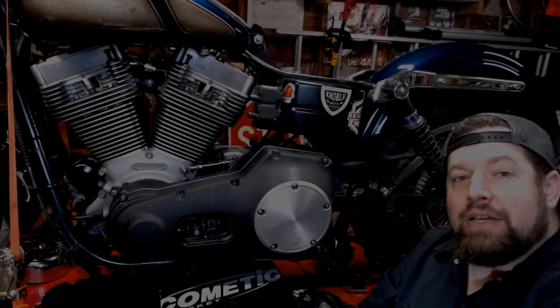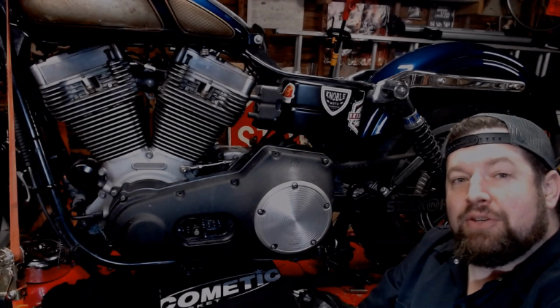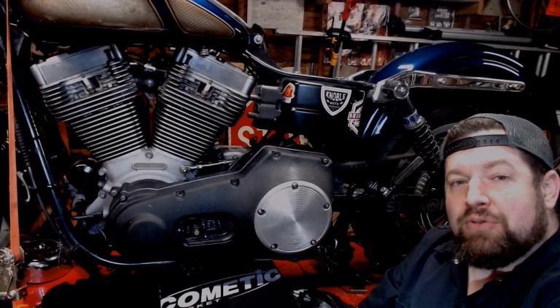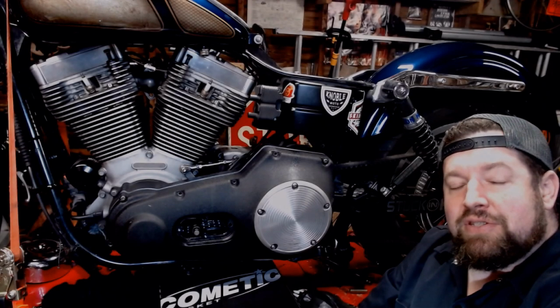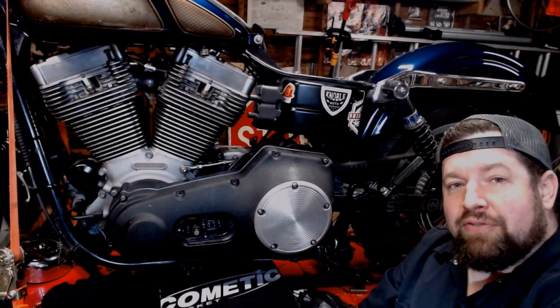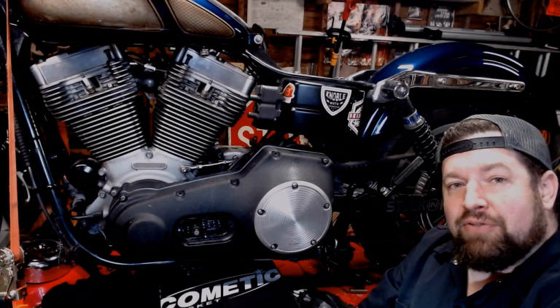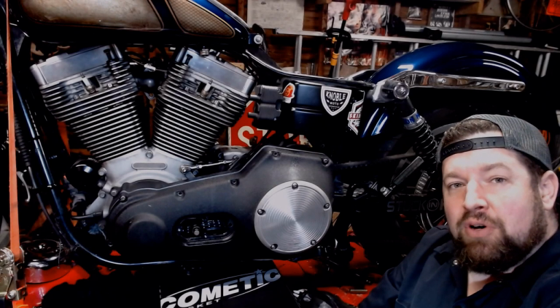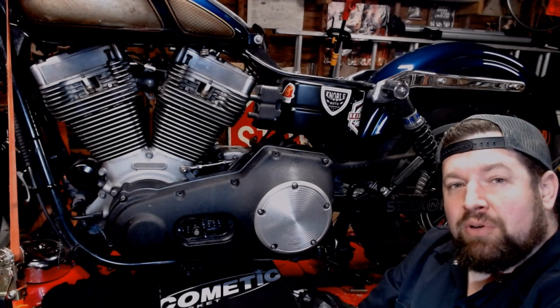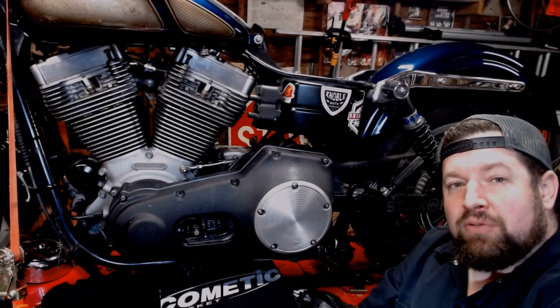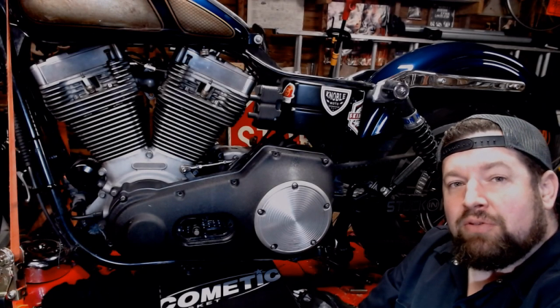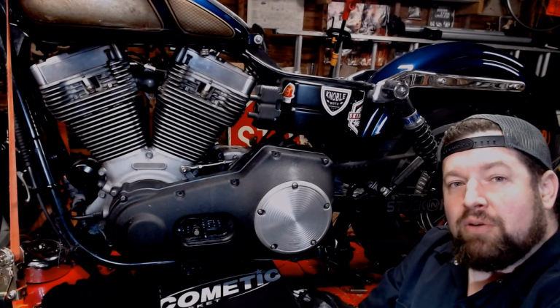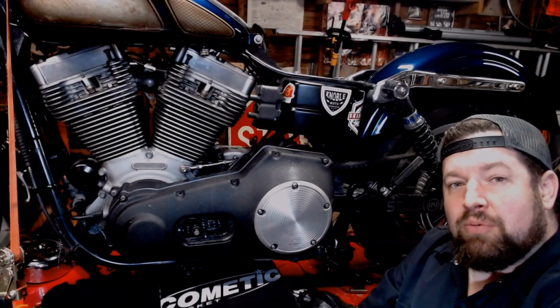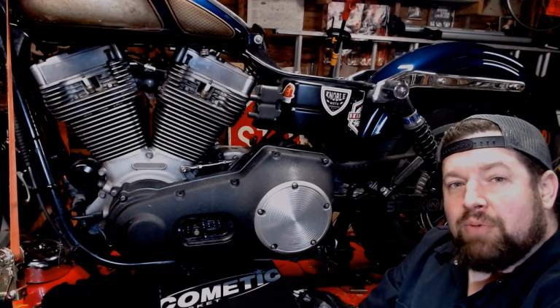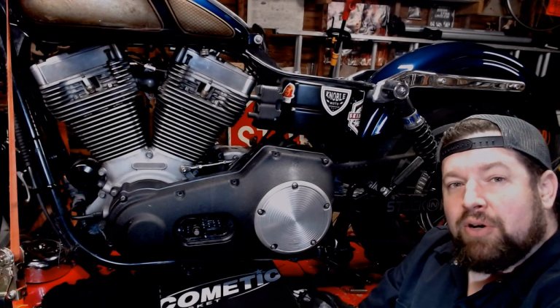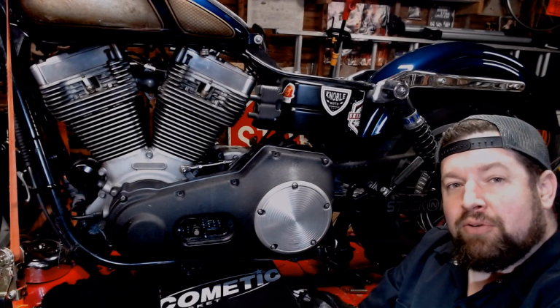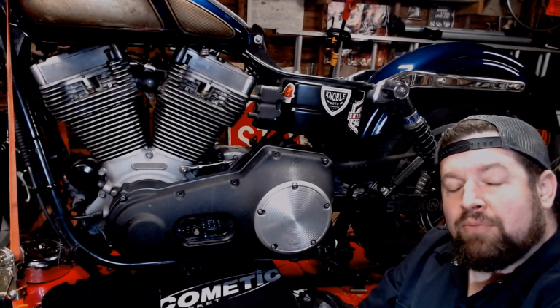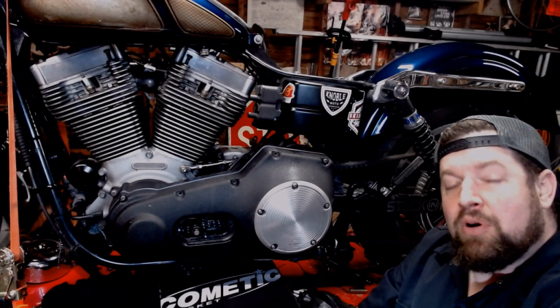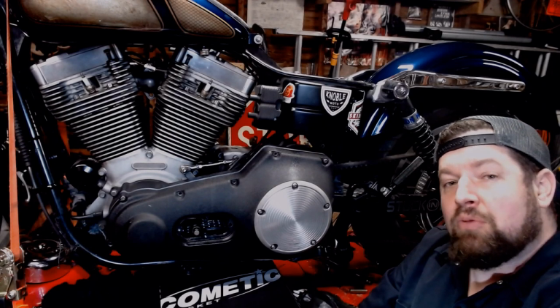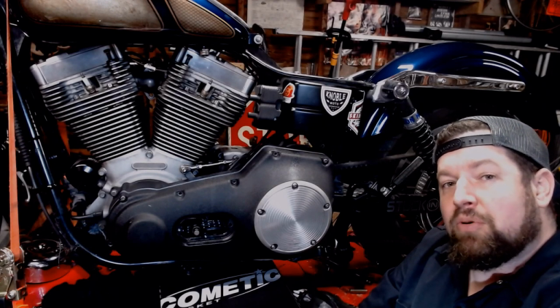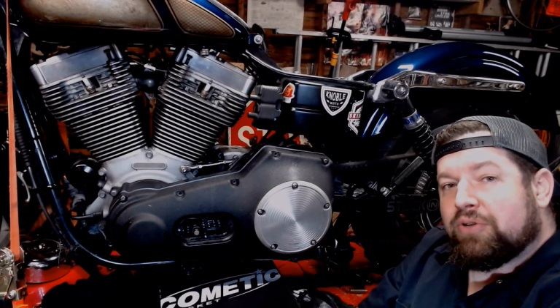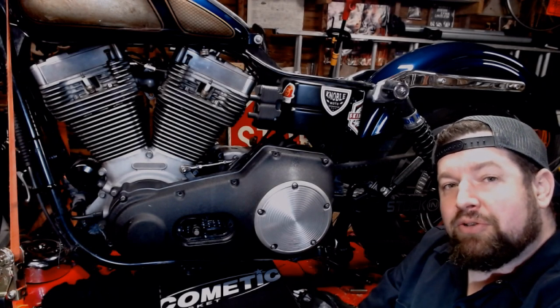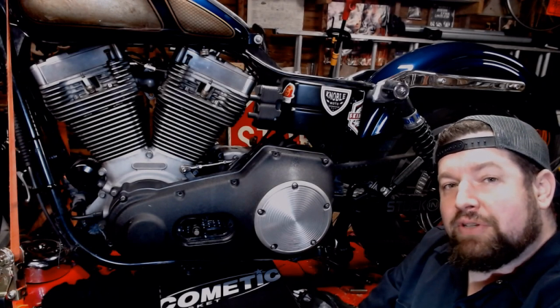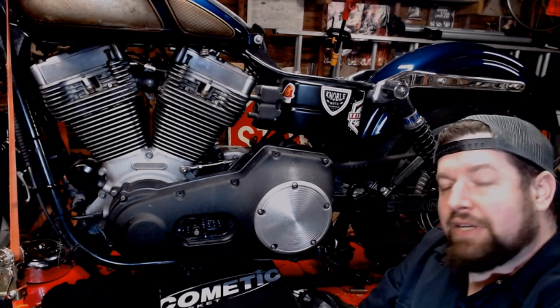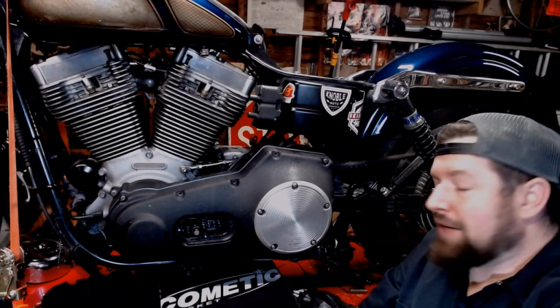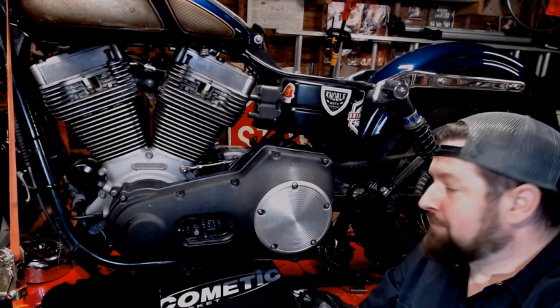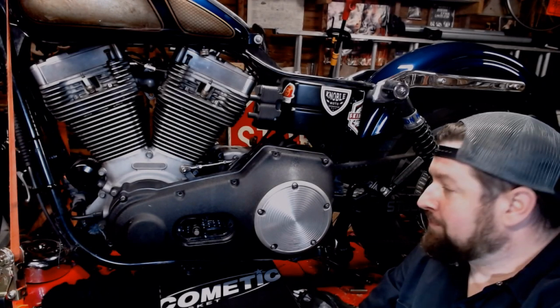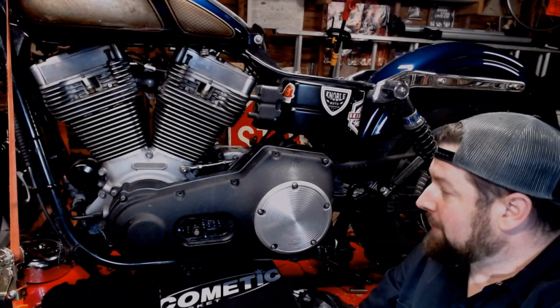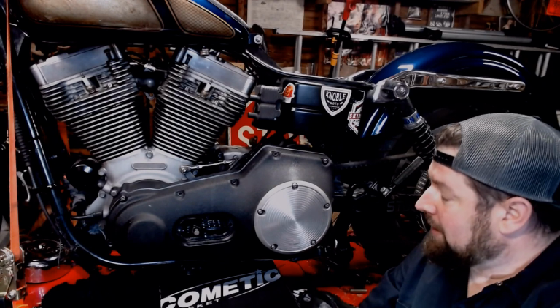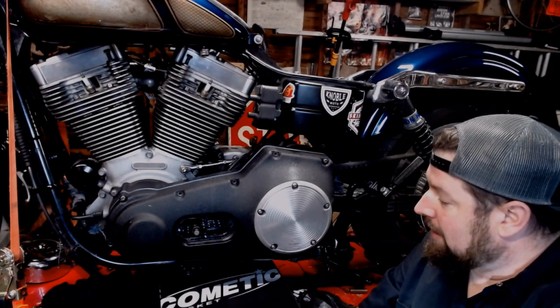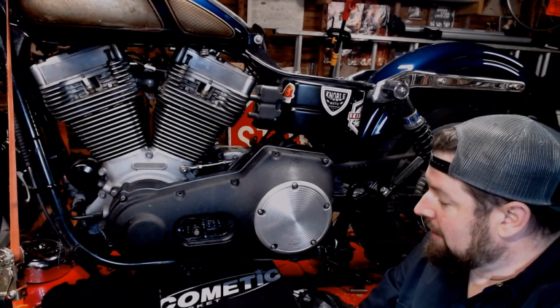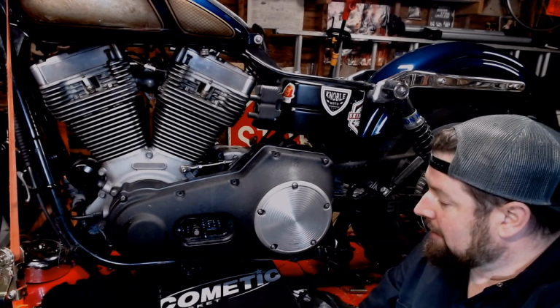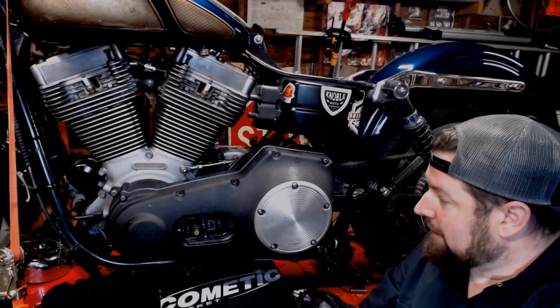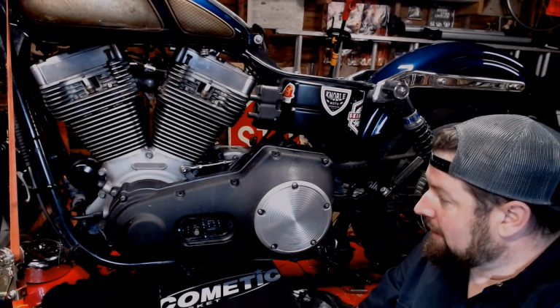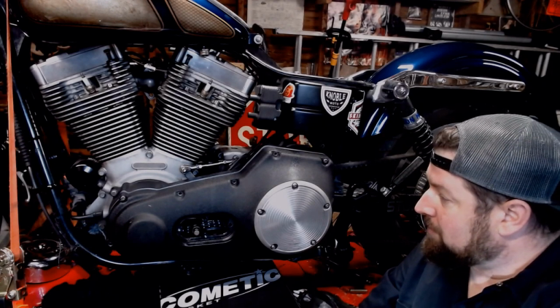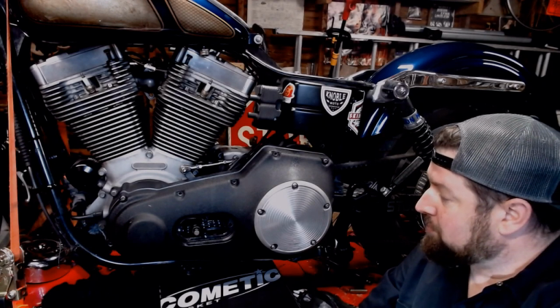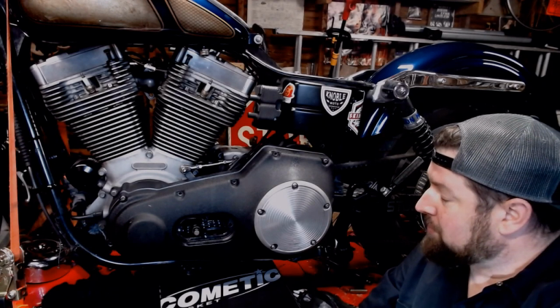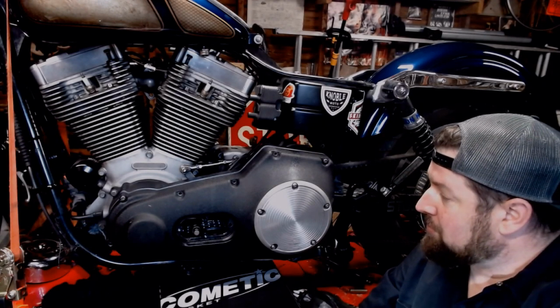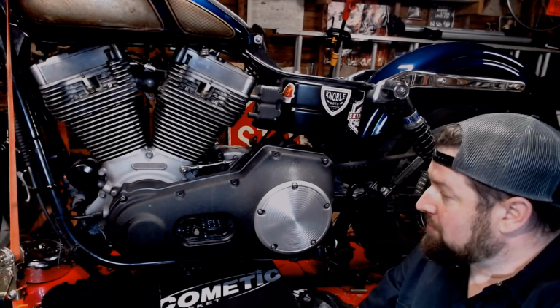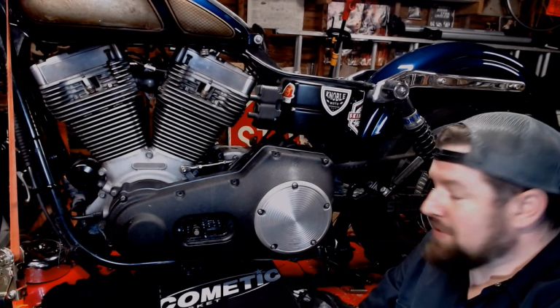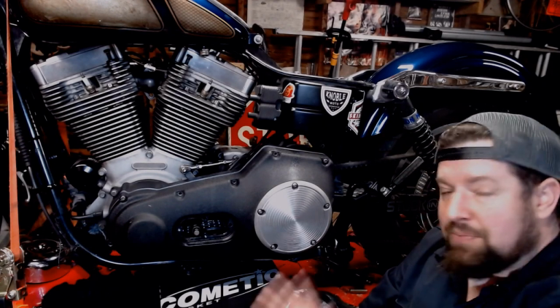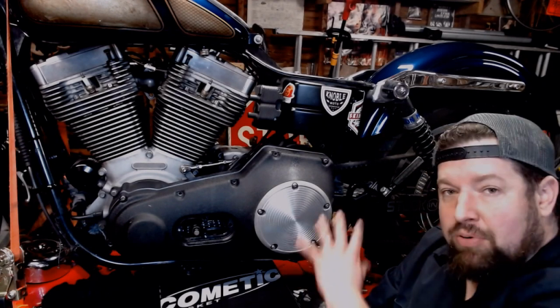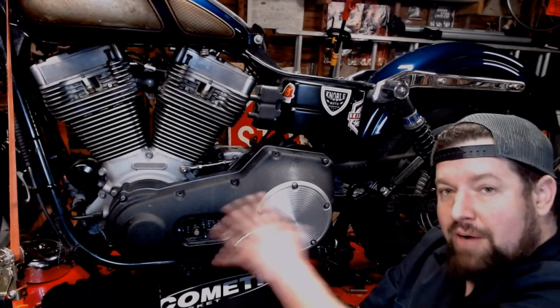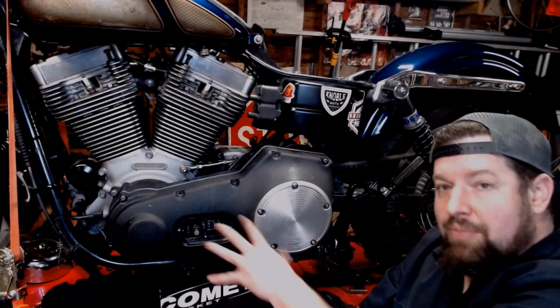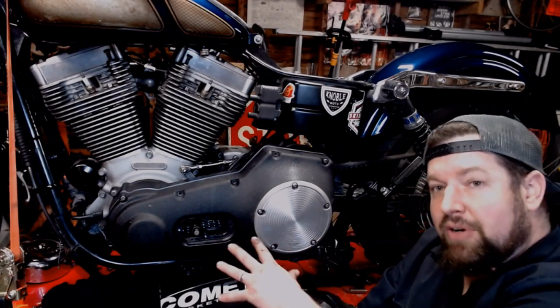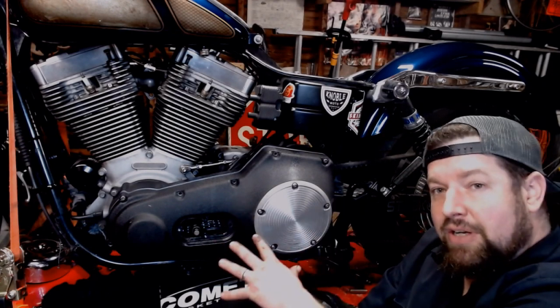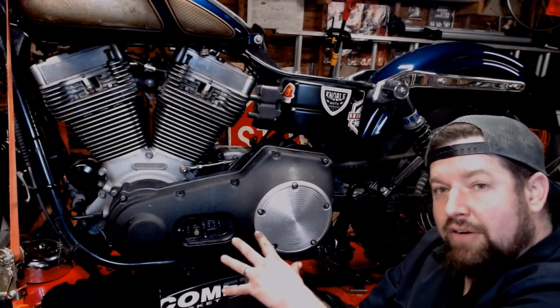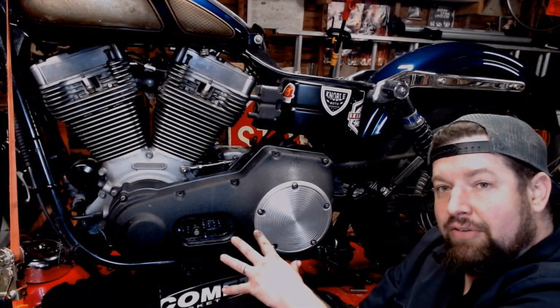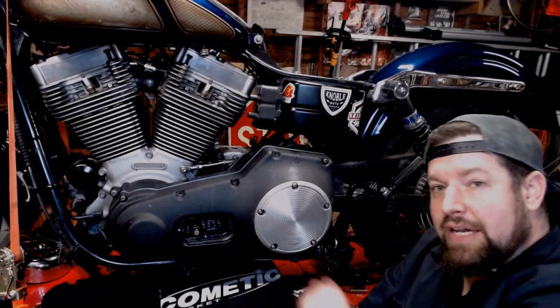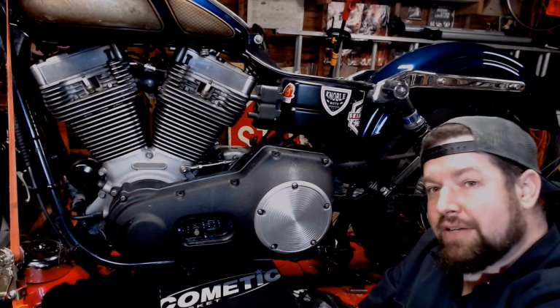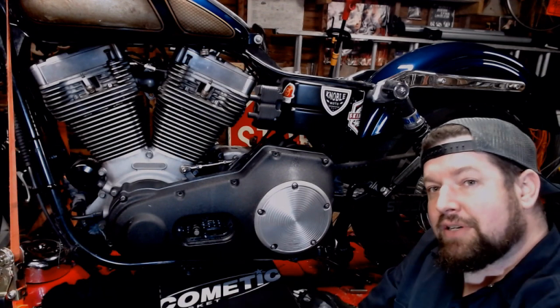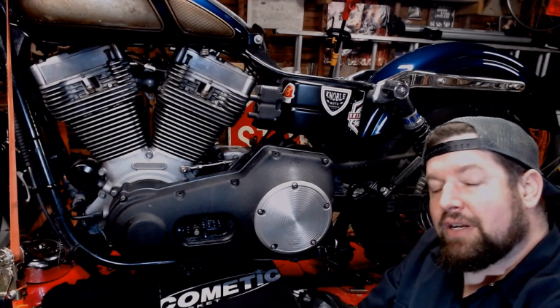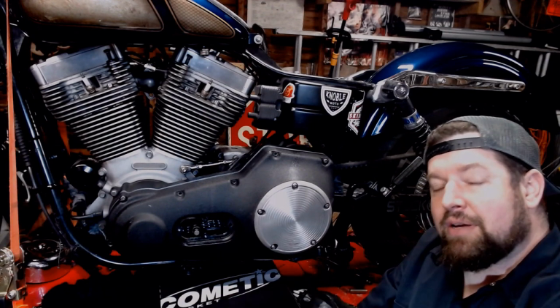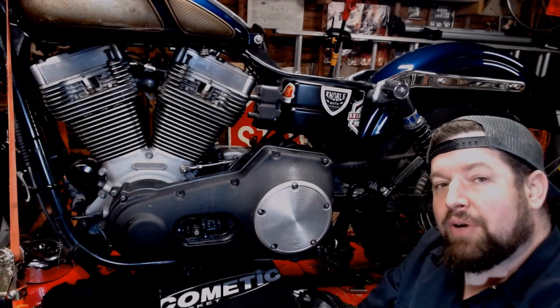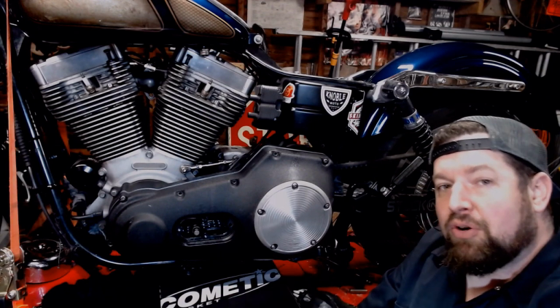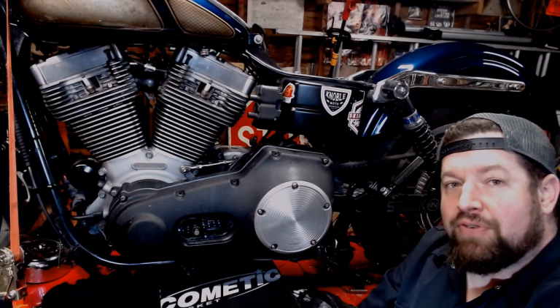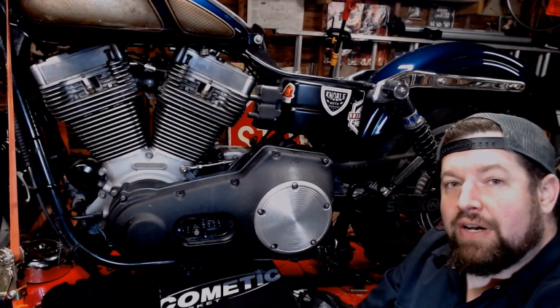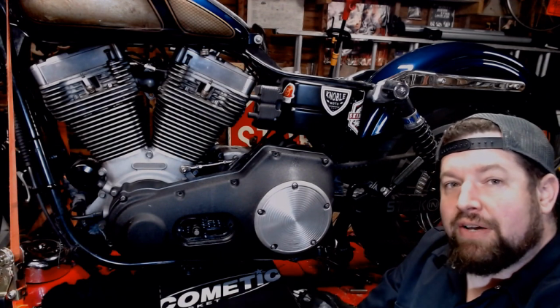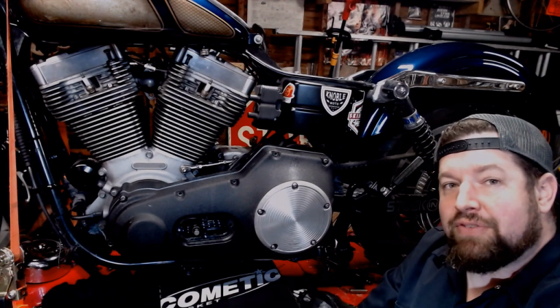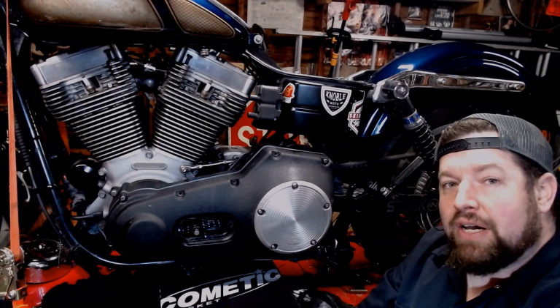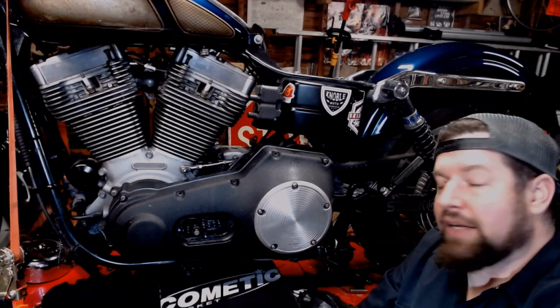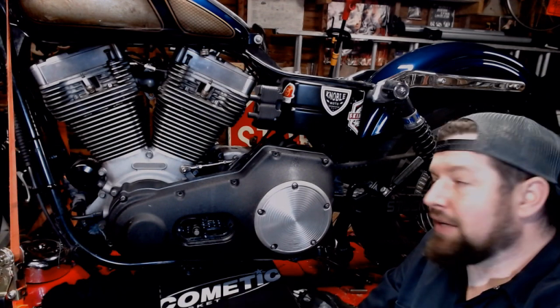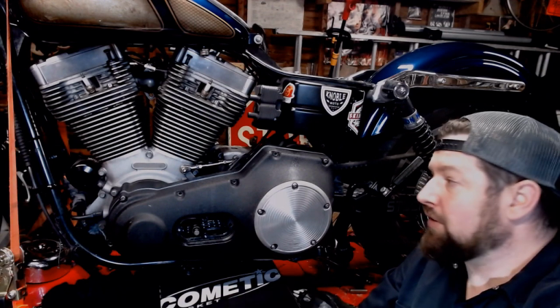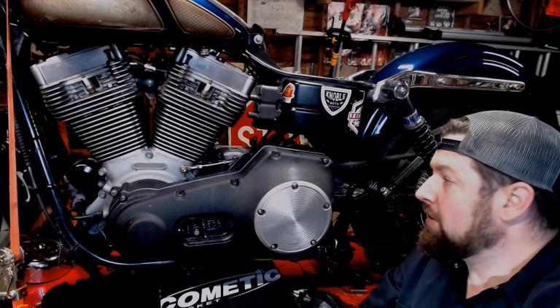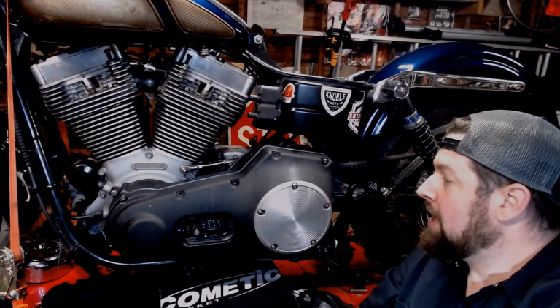How you doing? Steve Noble, Noble Moto. What we're doing today, I'm going to replace a primary cover gasket on my 05 Dyna here.